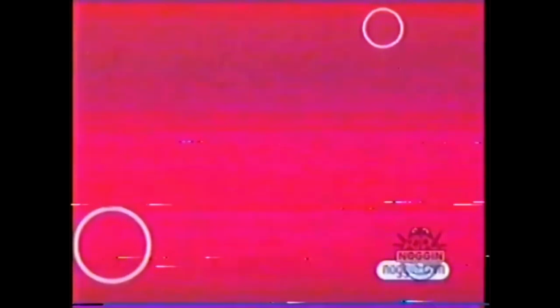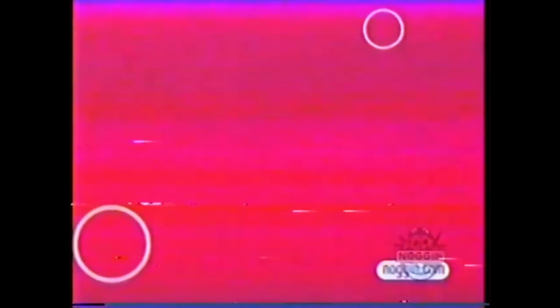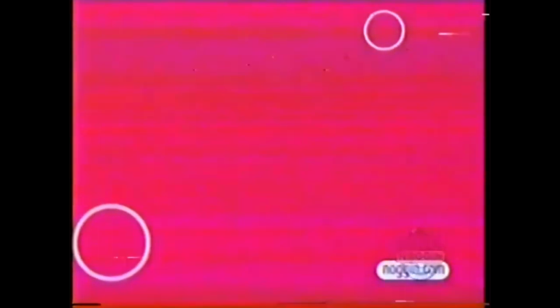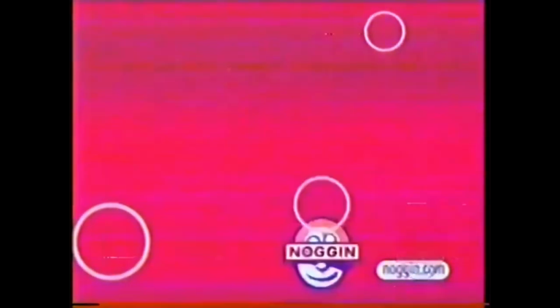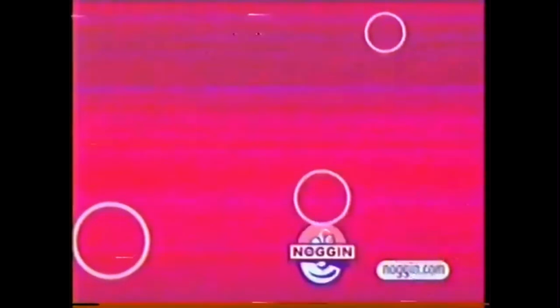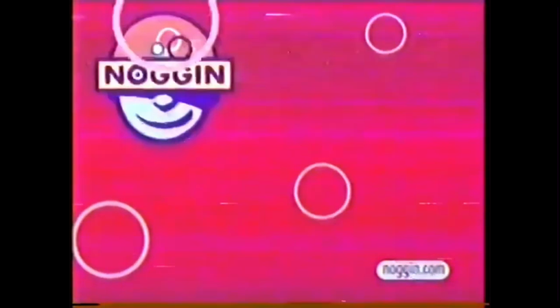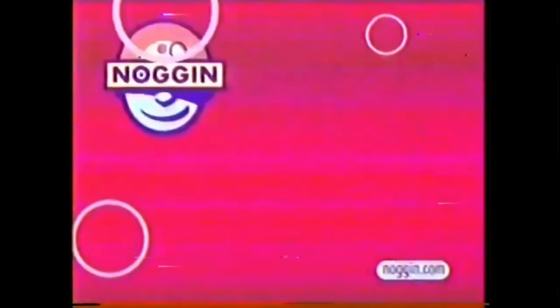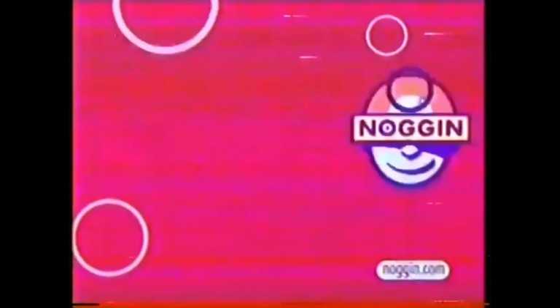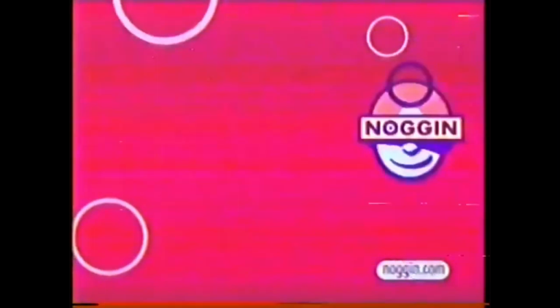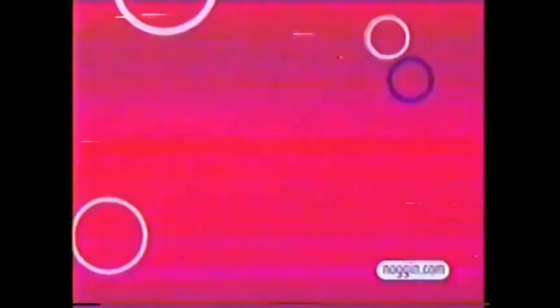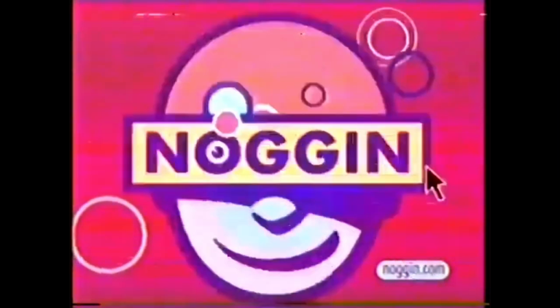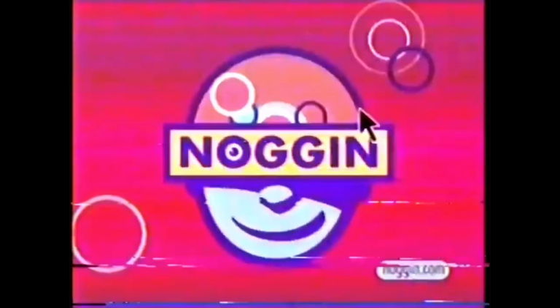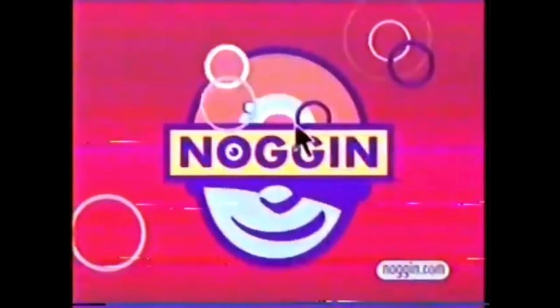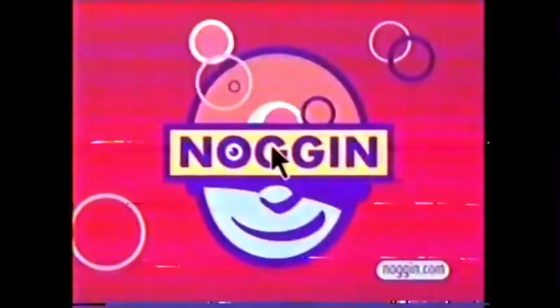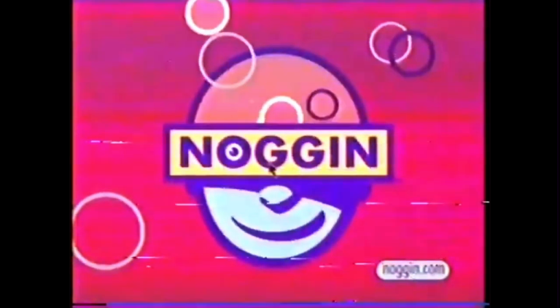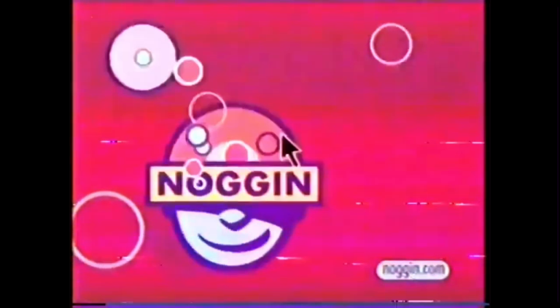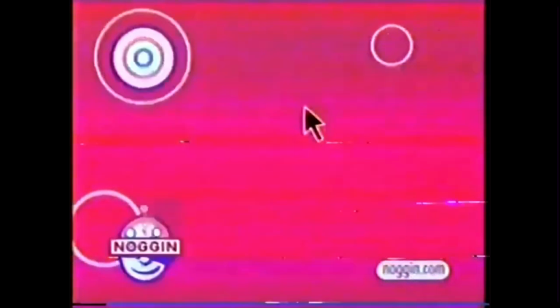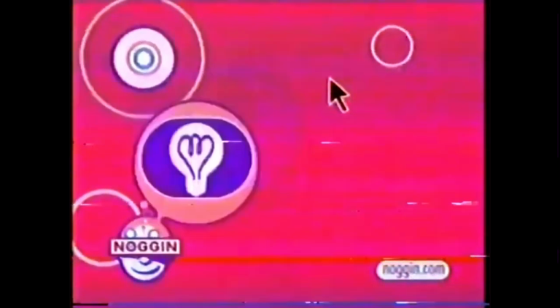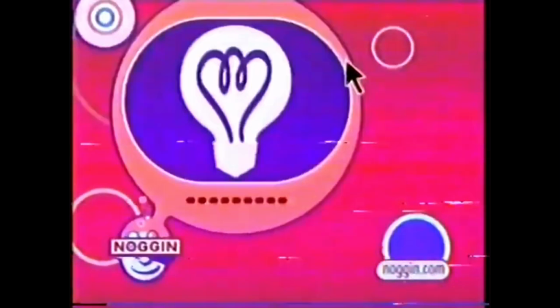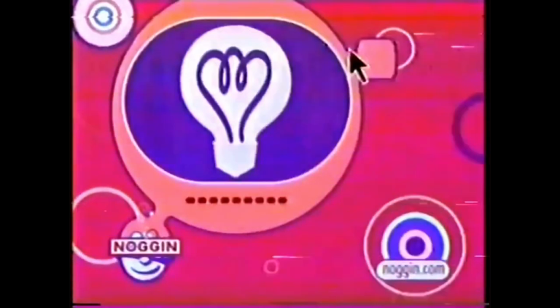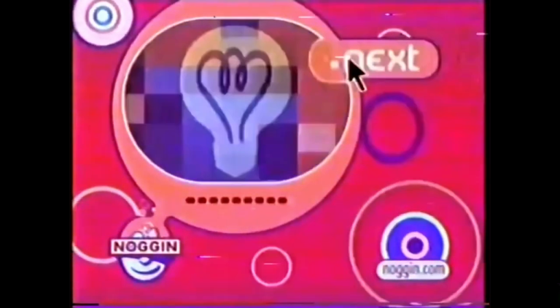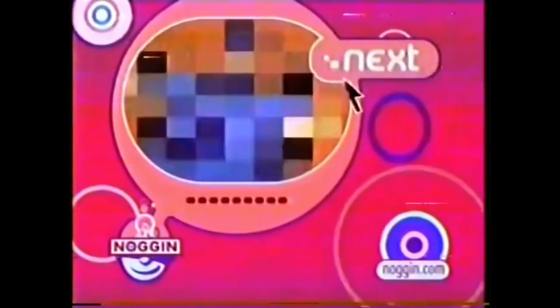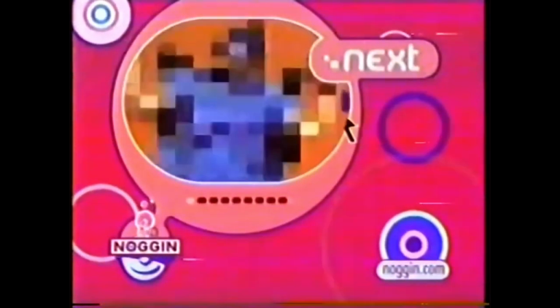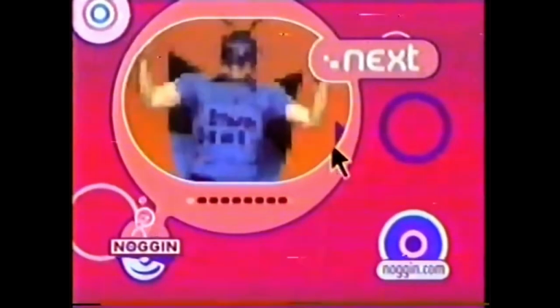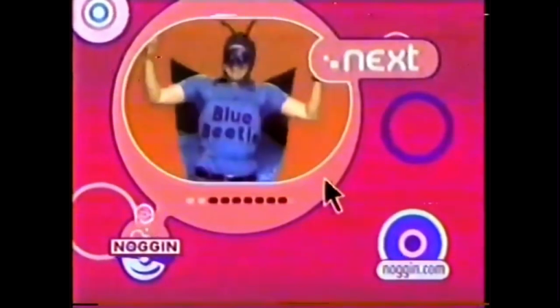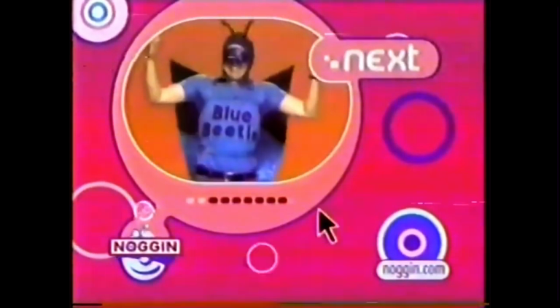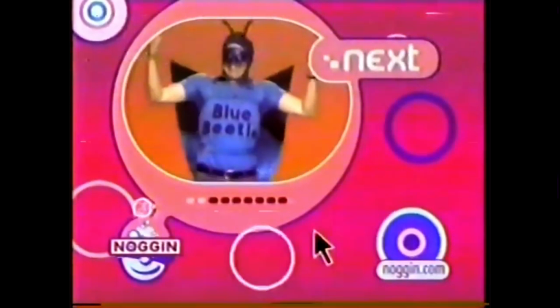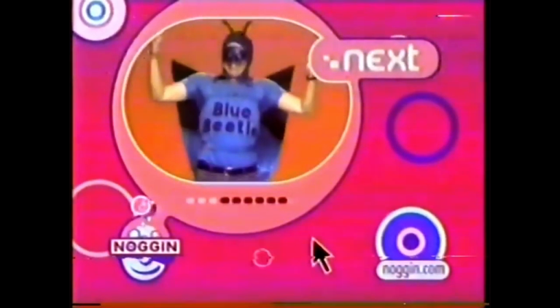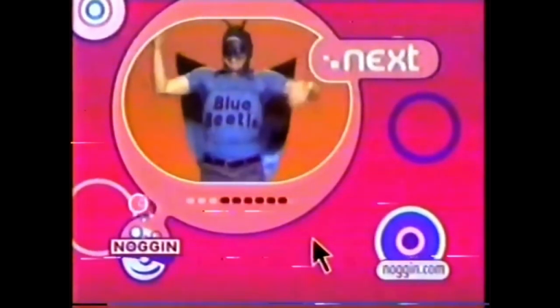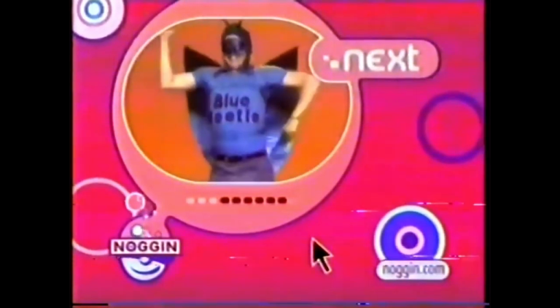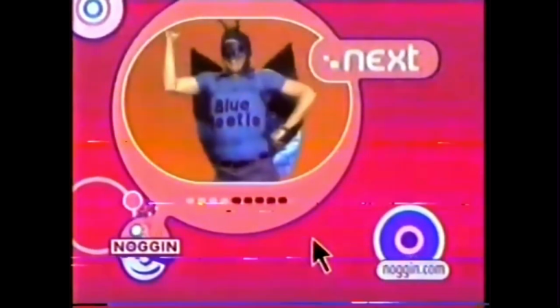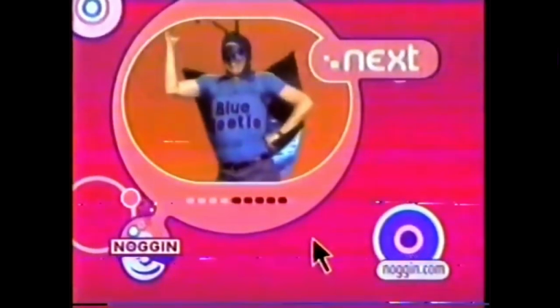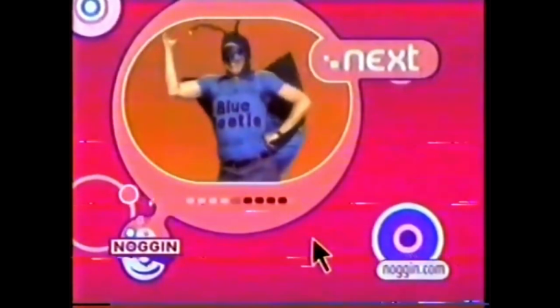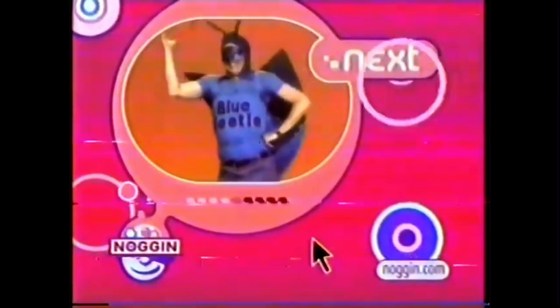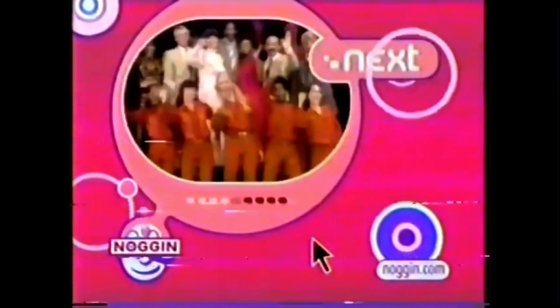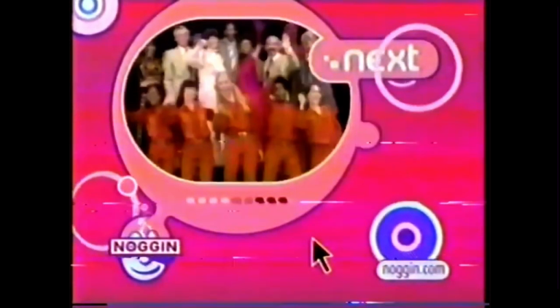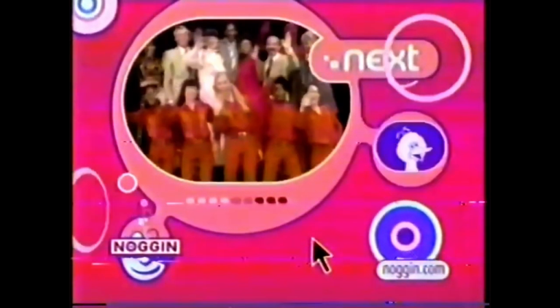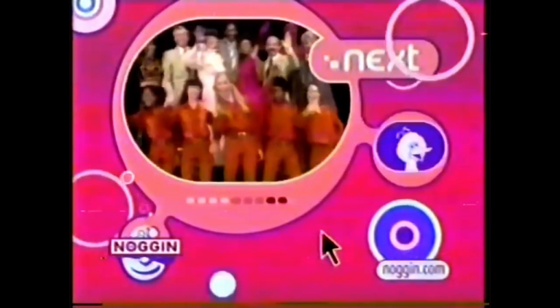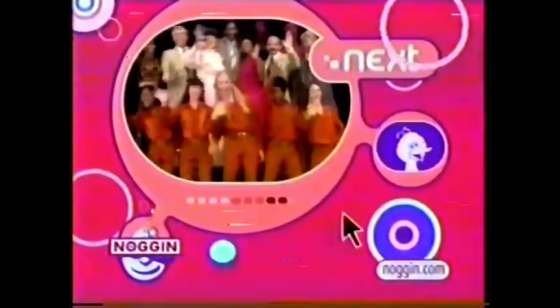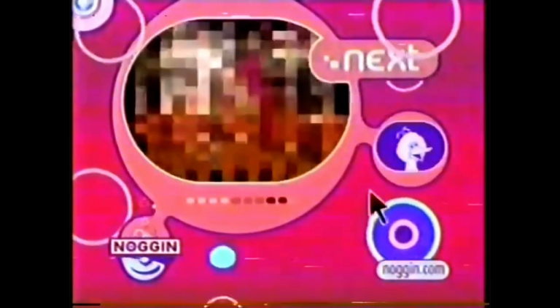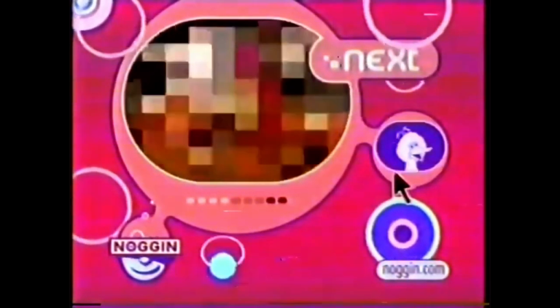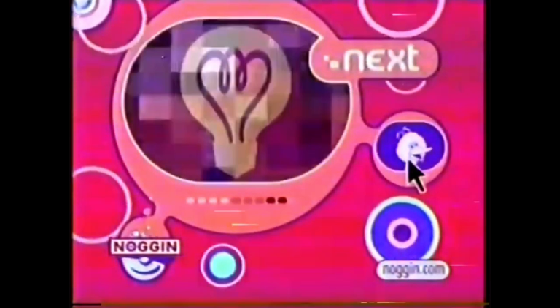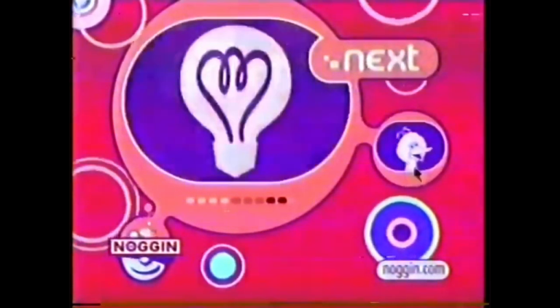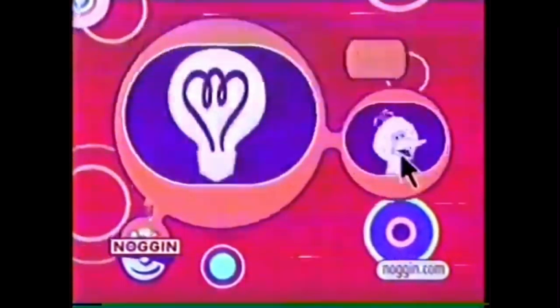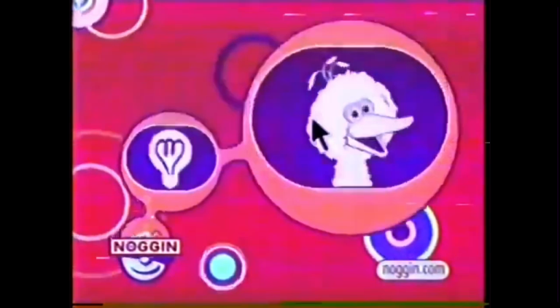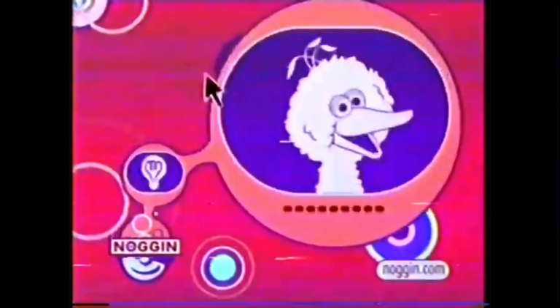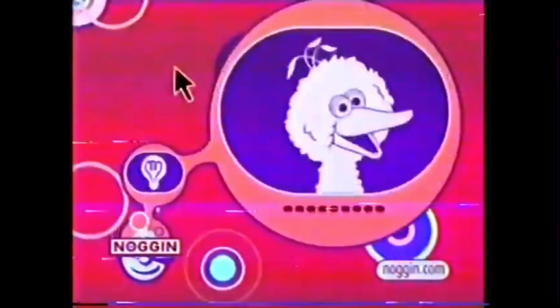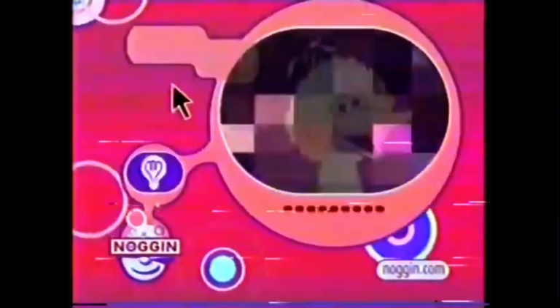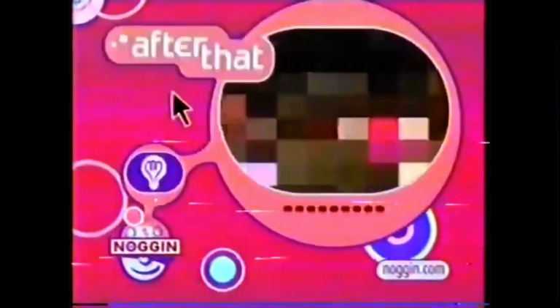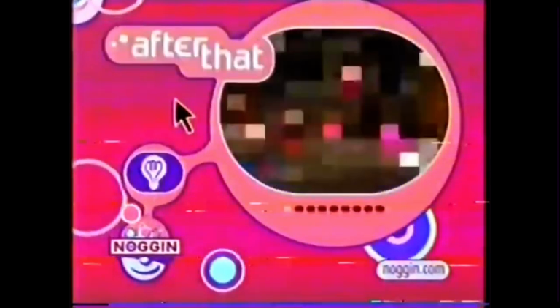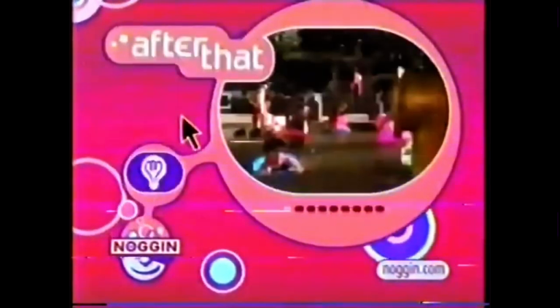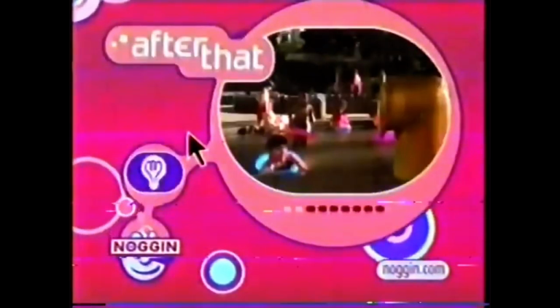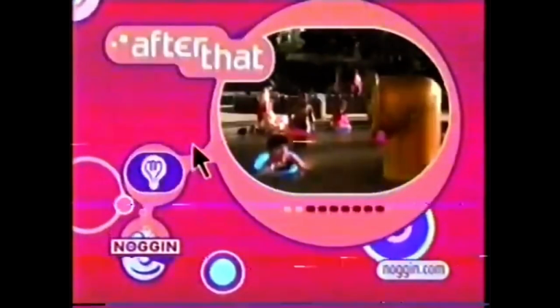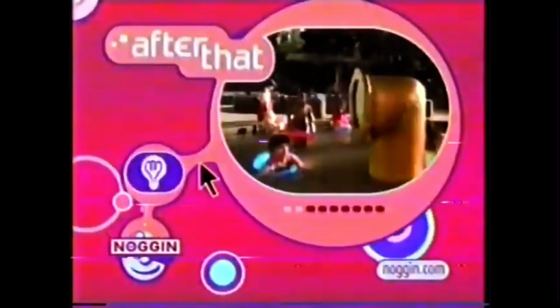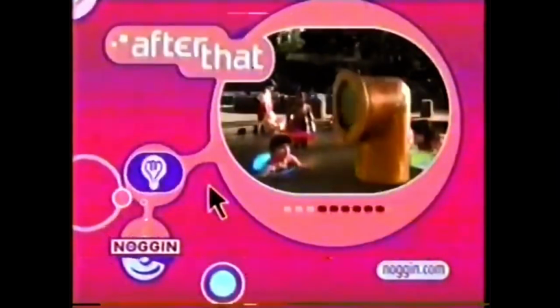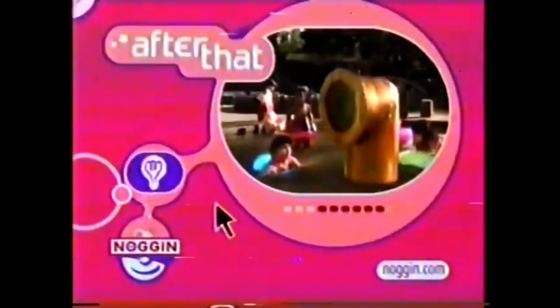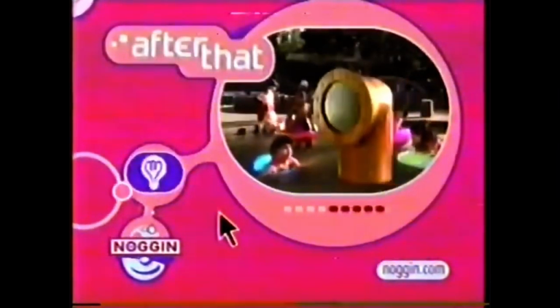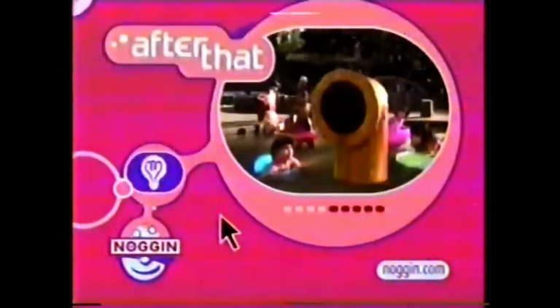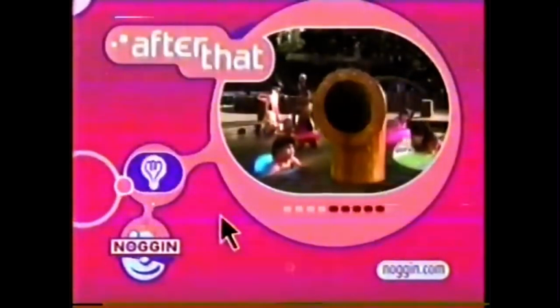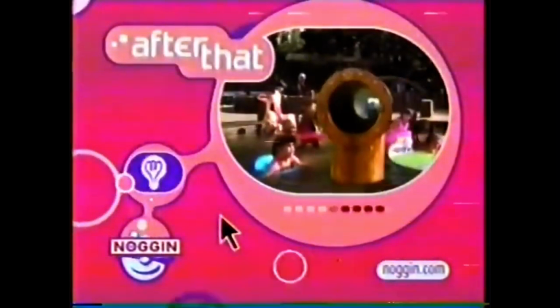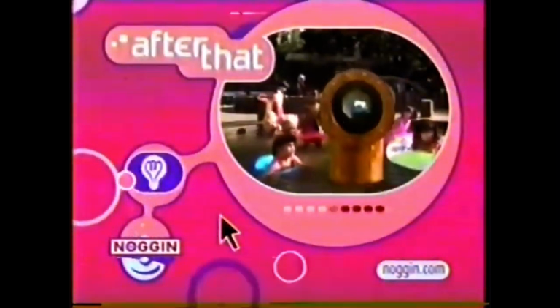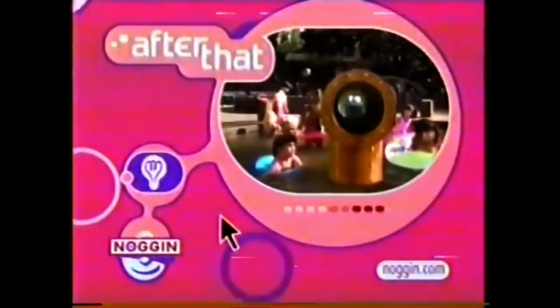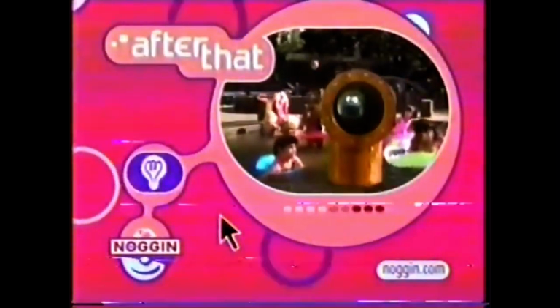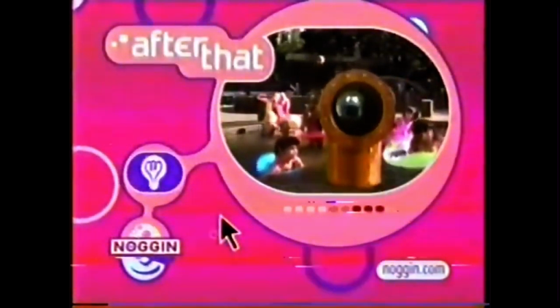What's on Noggin? Coming up next, it's the Electric Company. And after that, it's Sesame Street Unpaved.